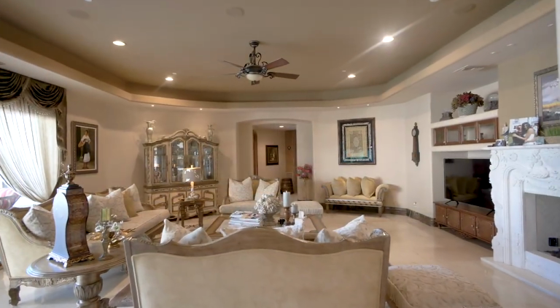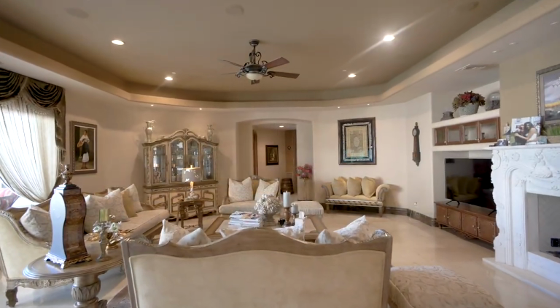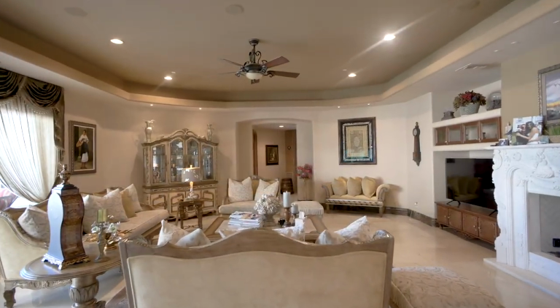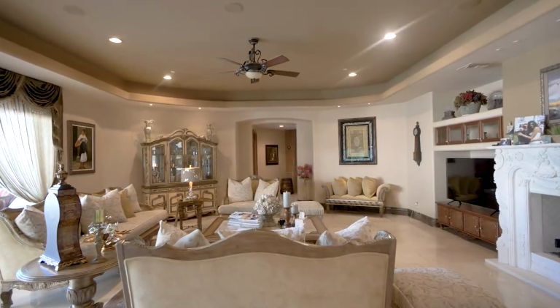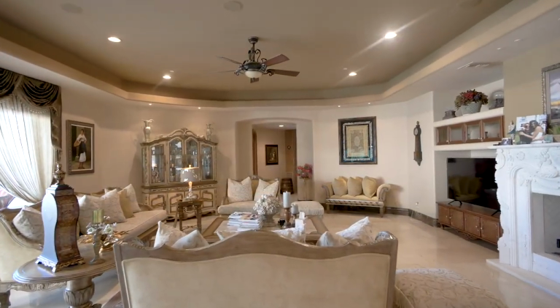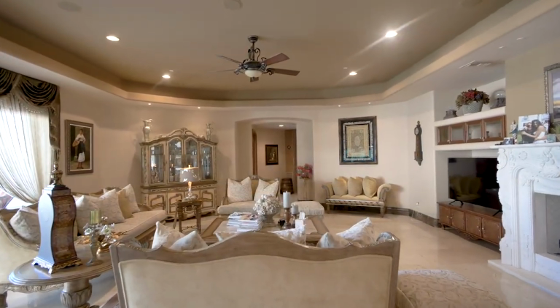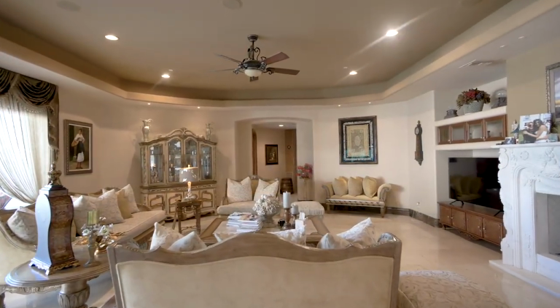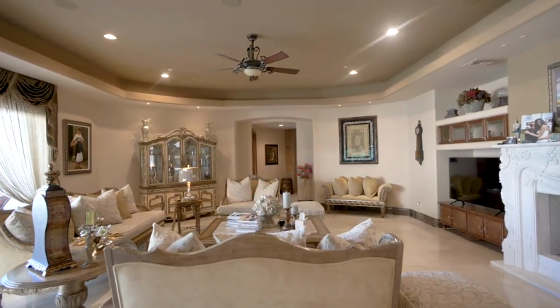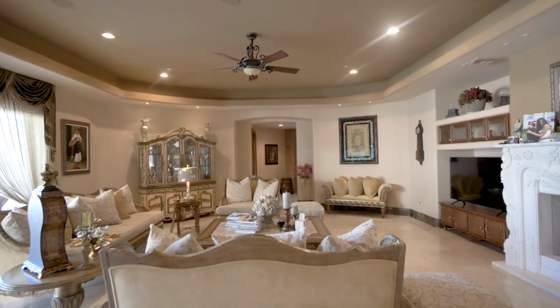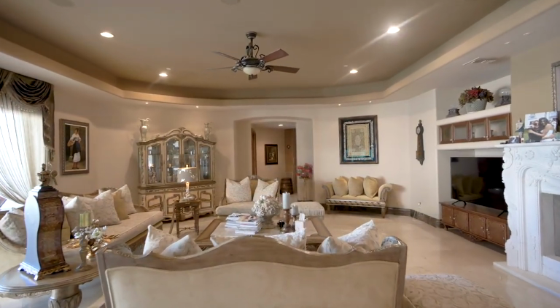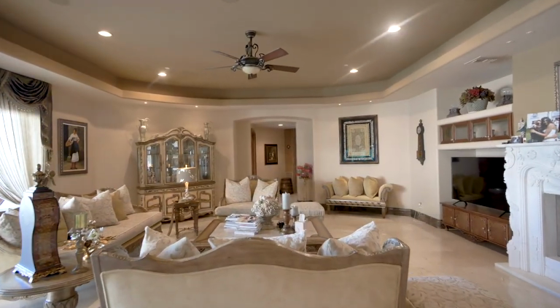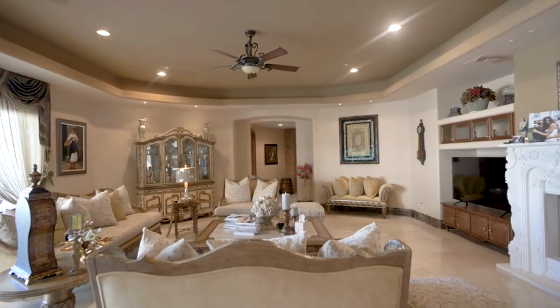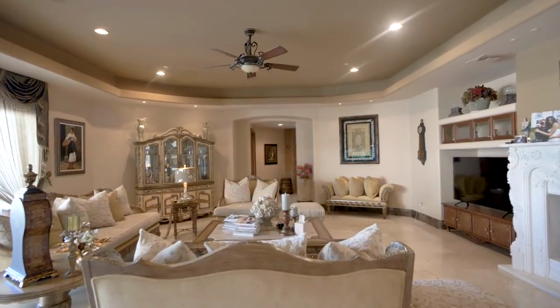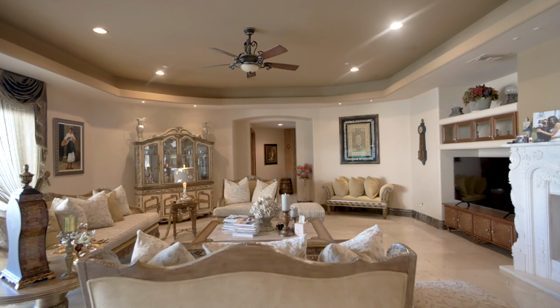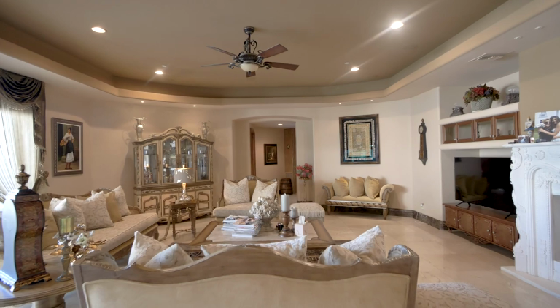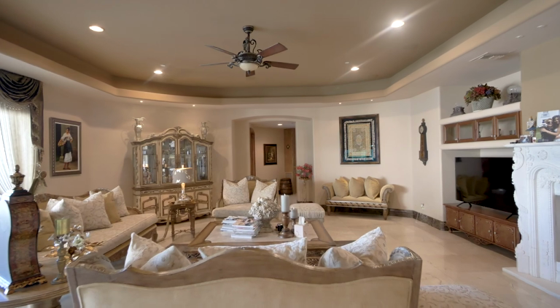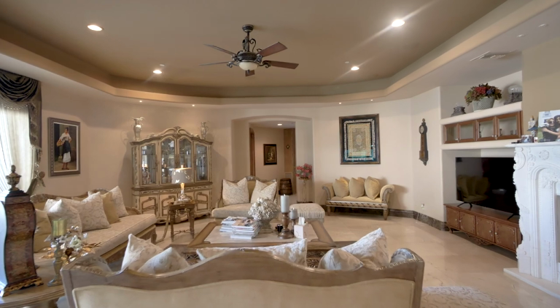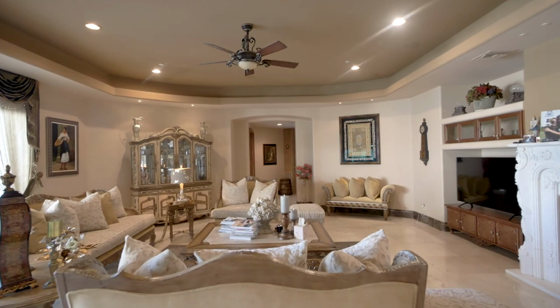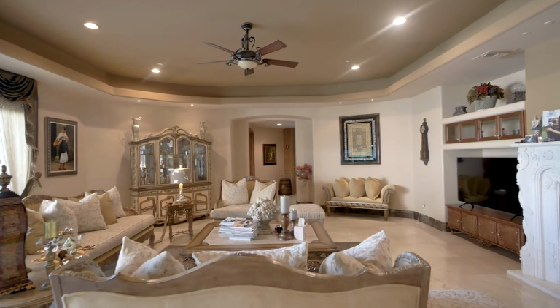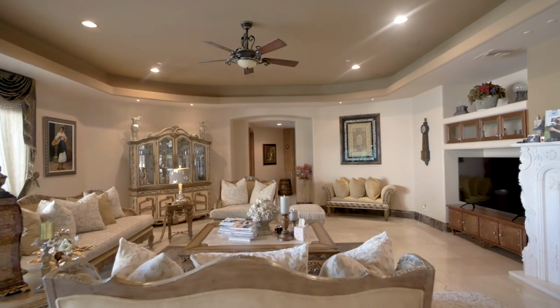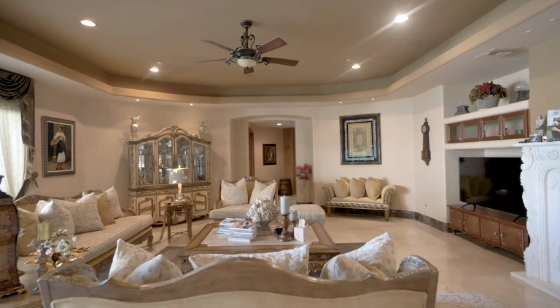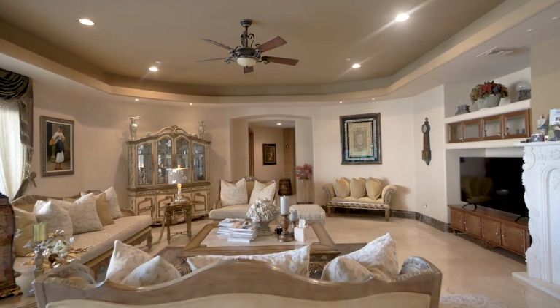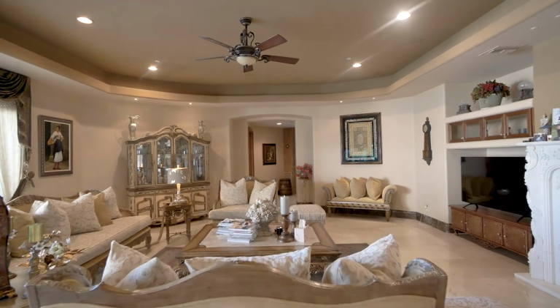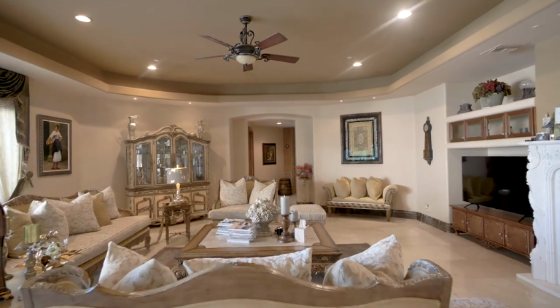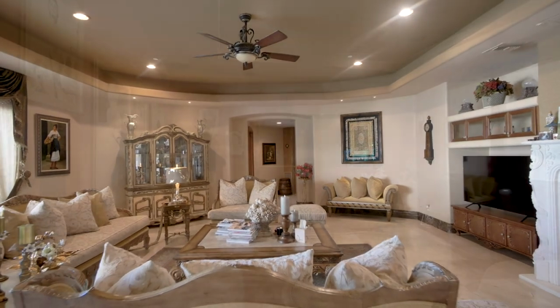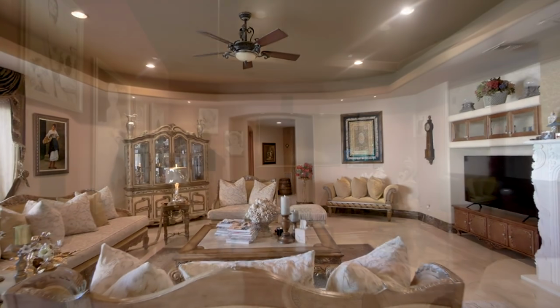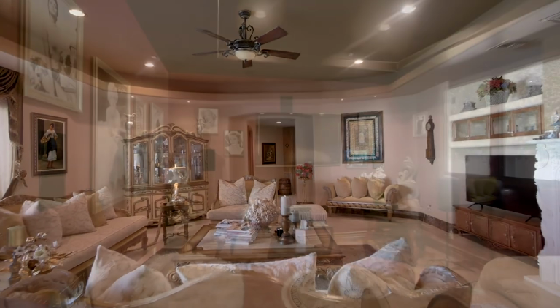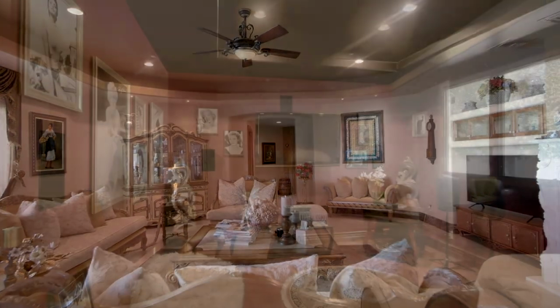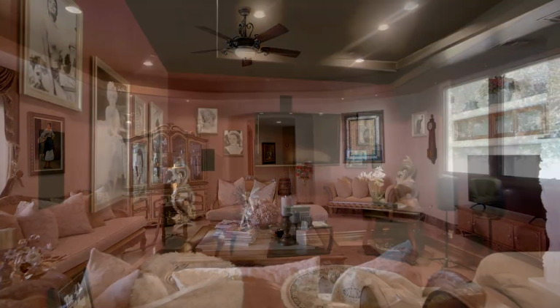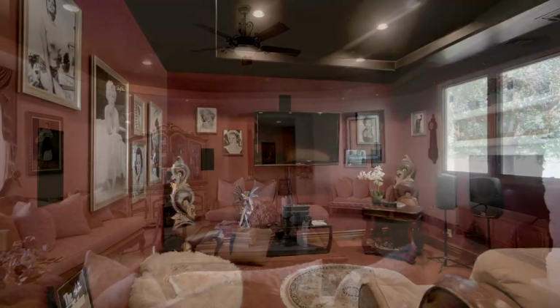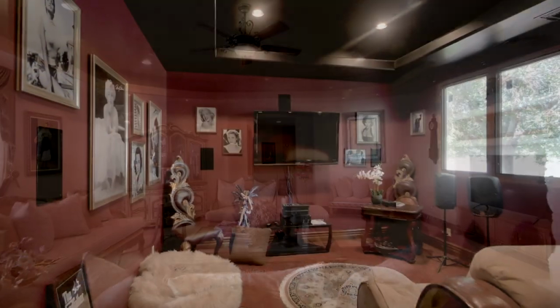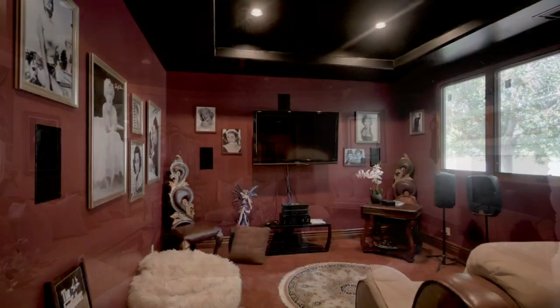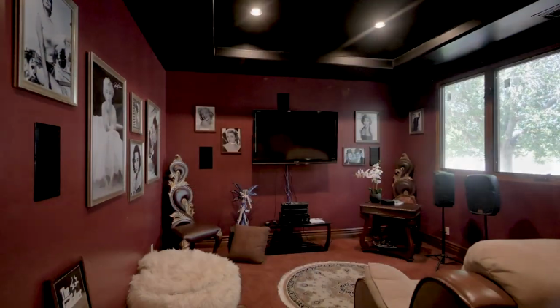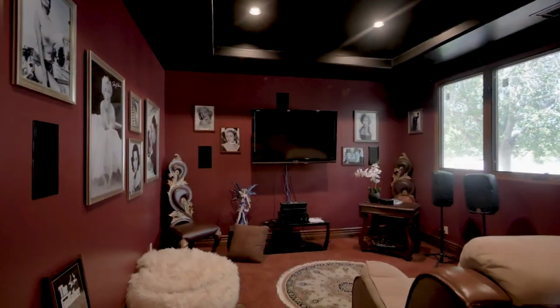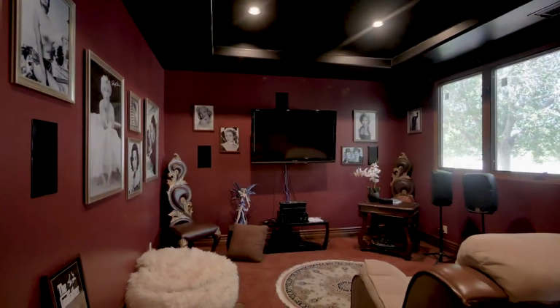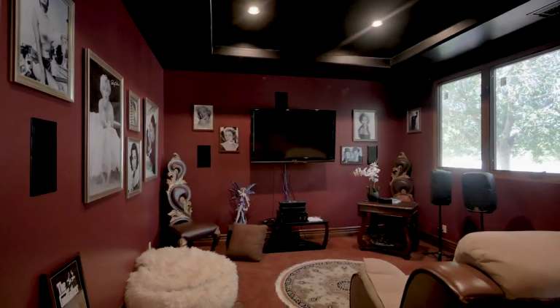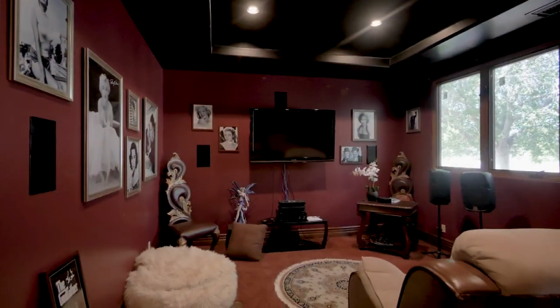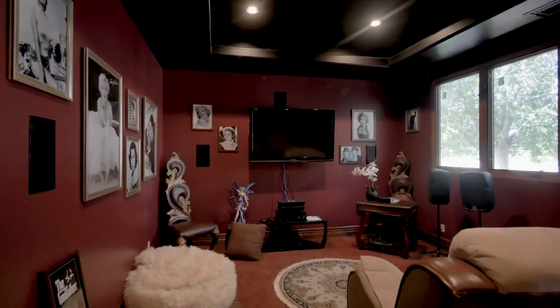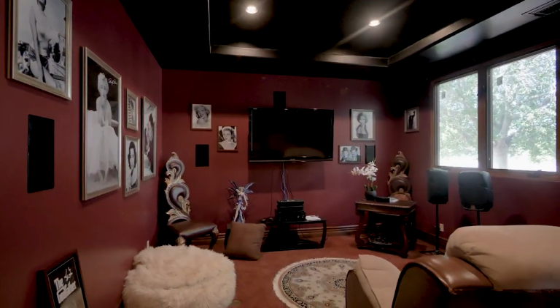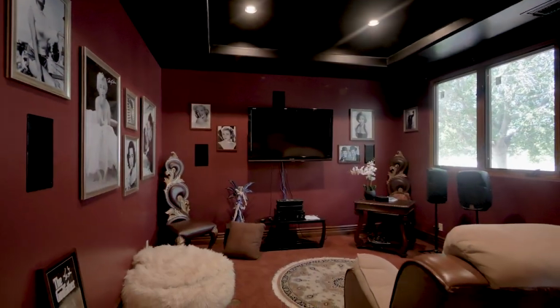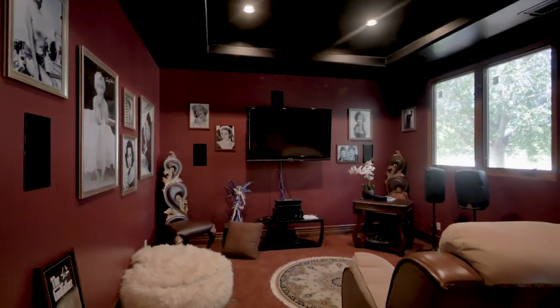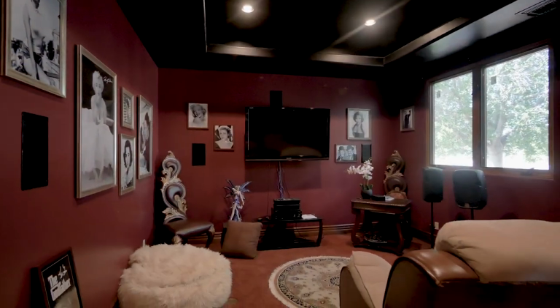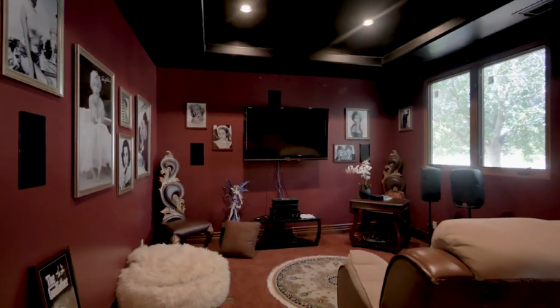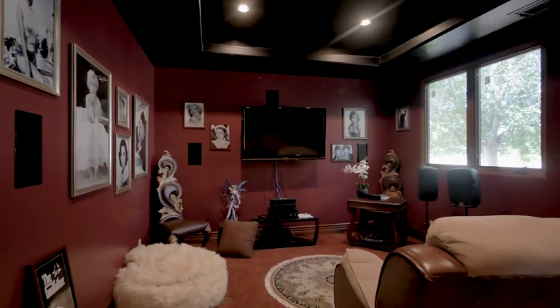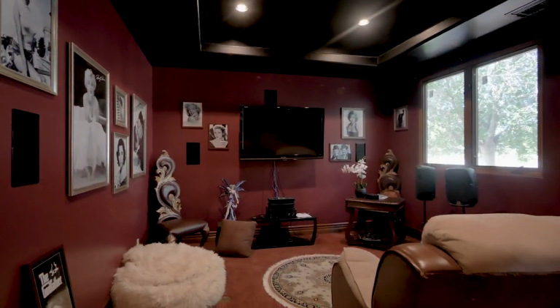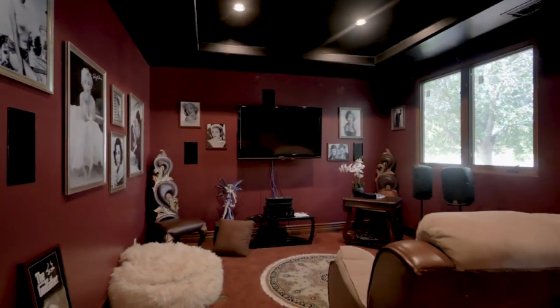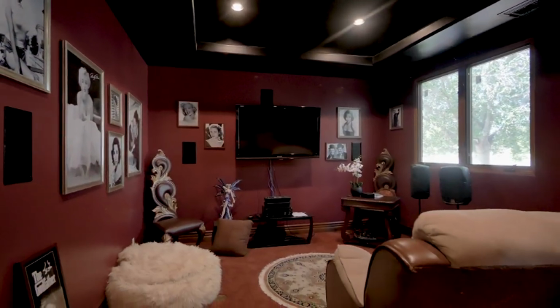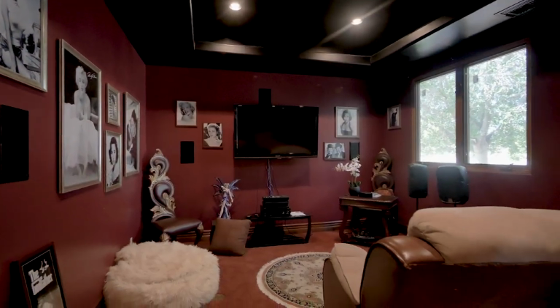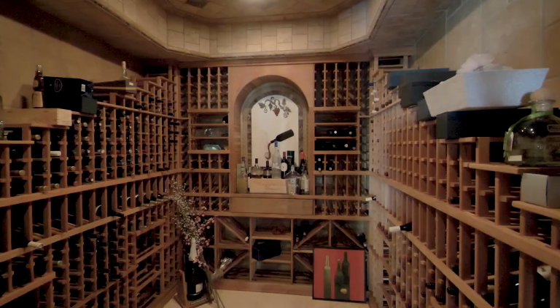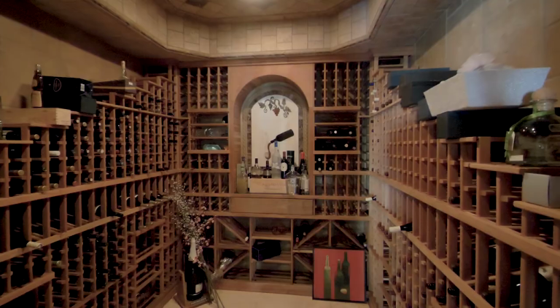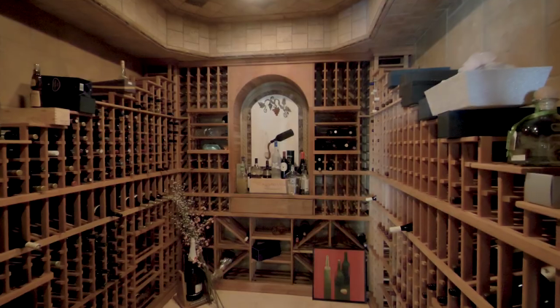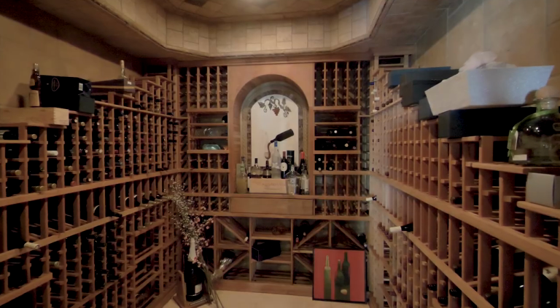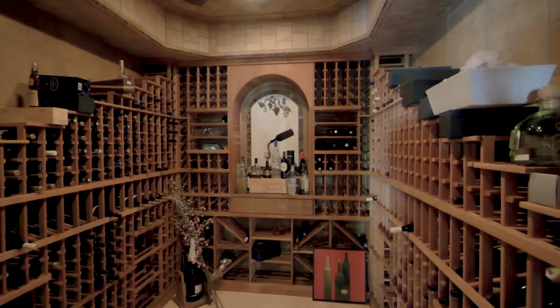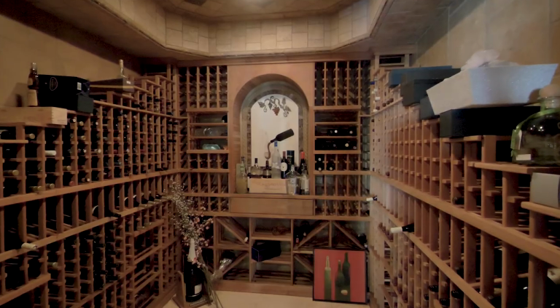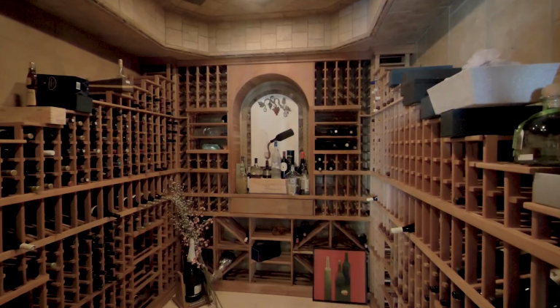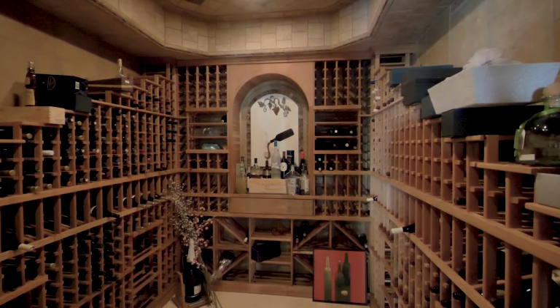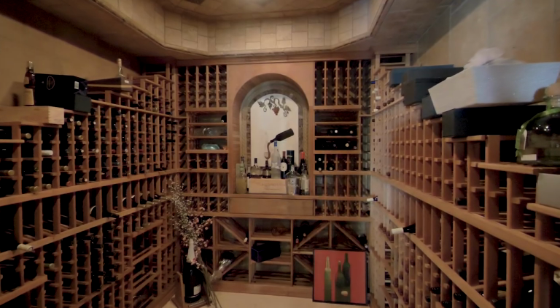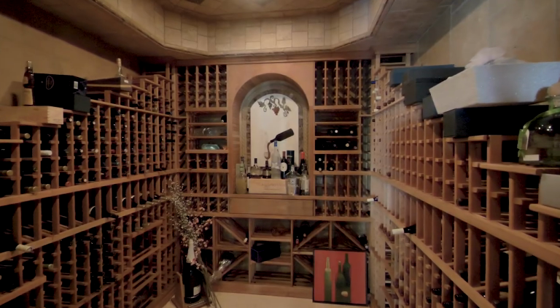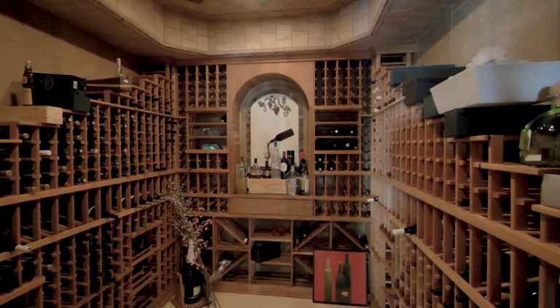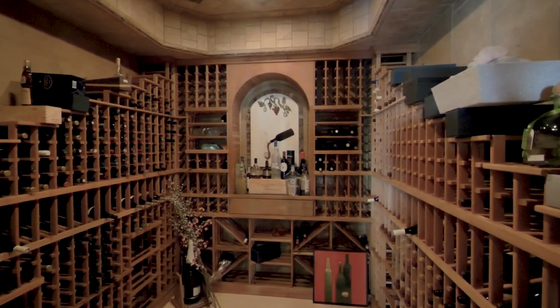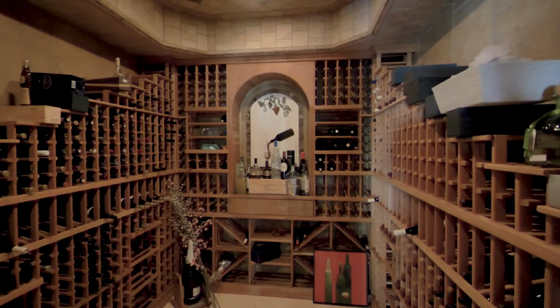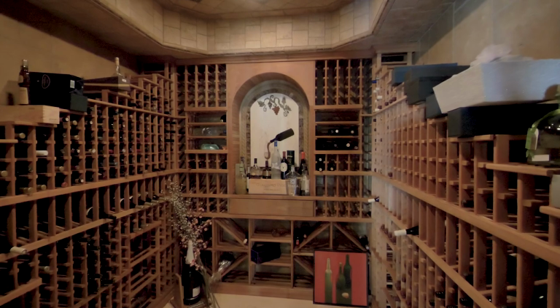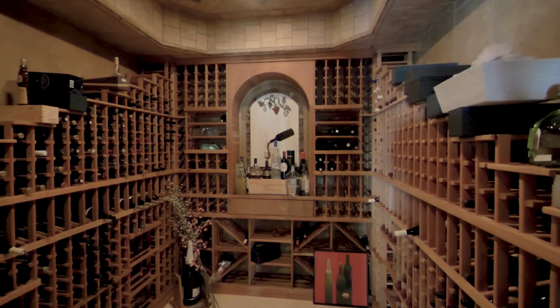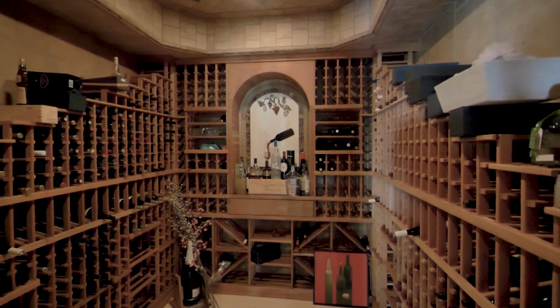This flows into the elegant family room, and on into the theatre room and climate controlled wine cellar.